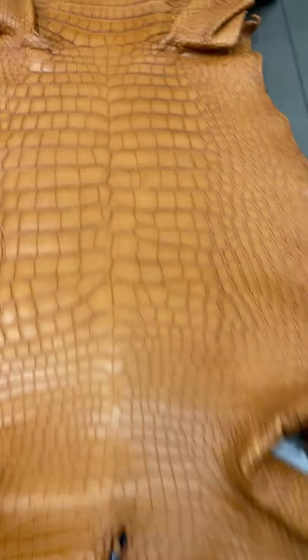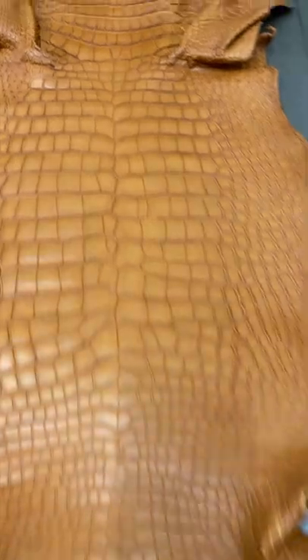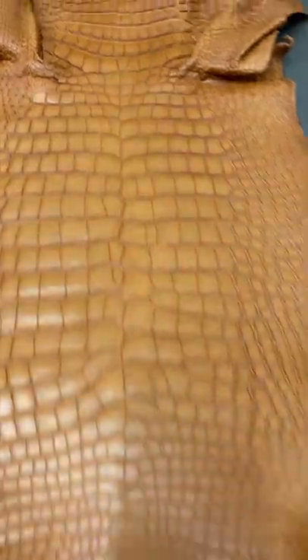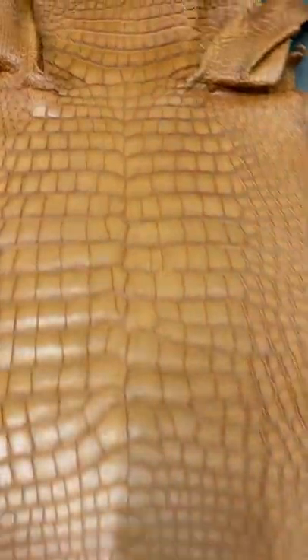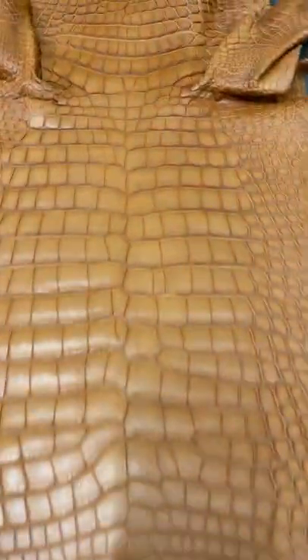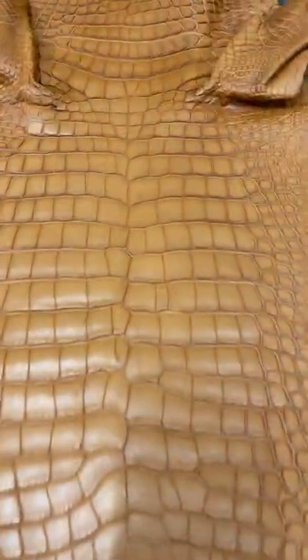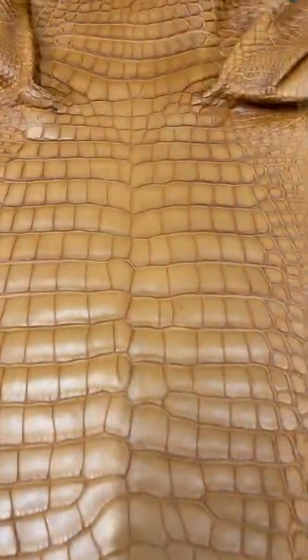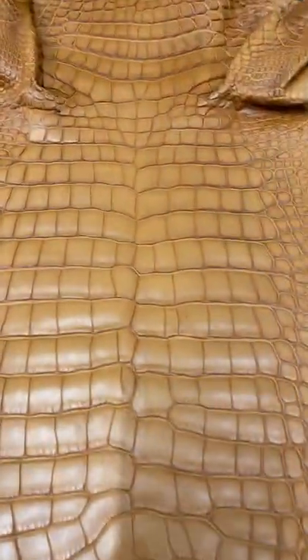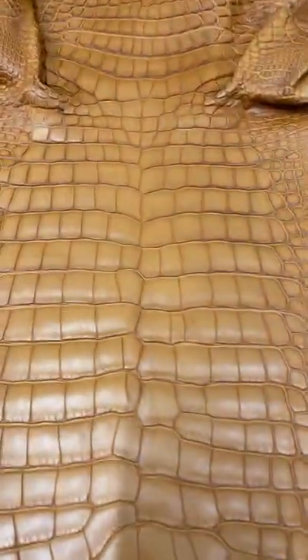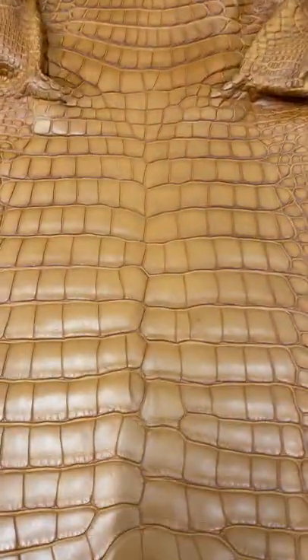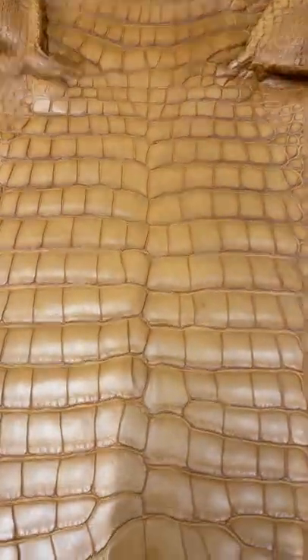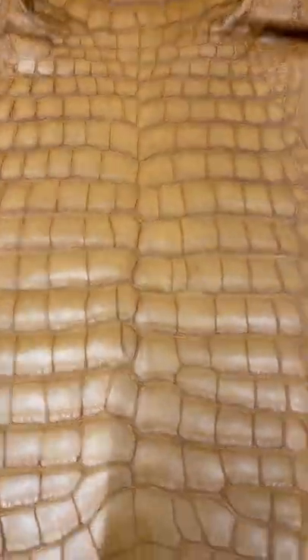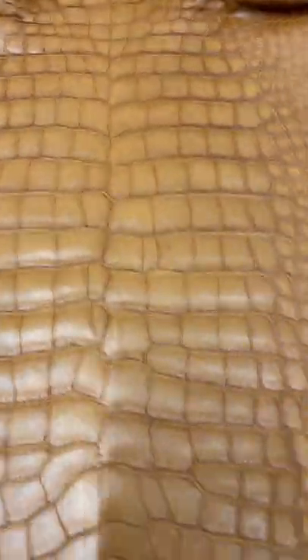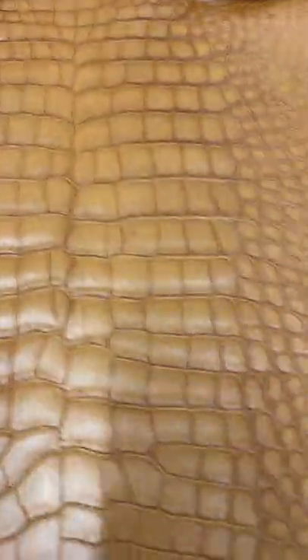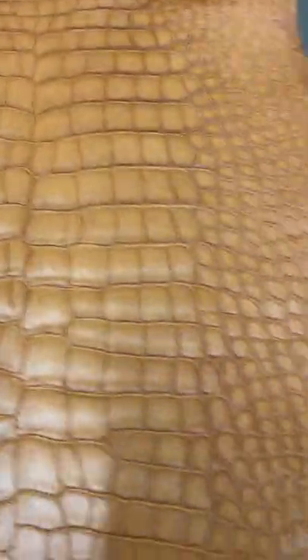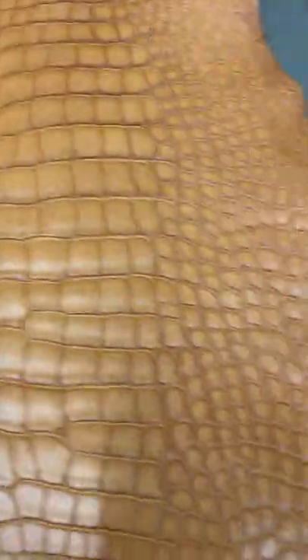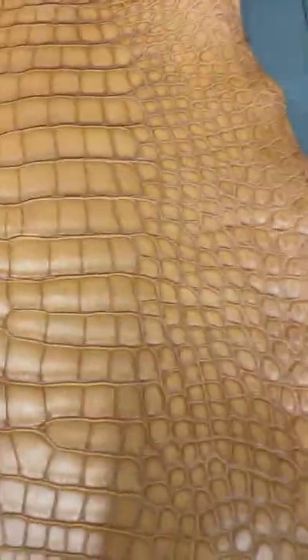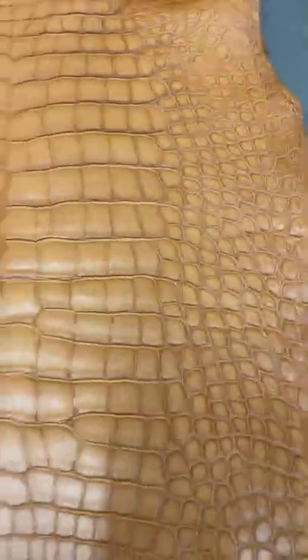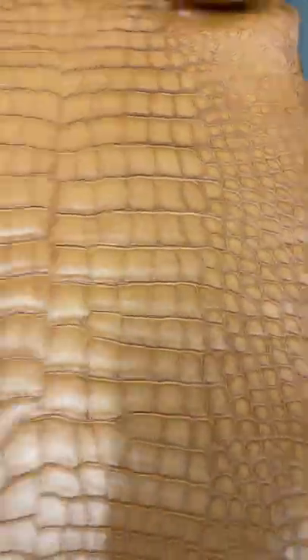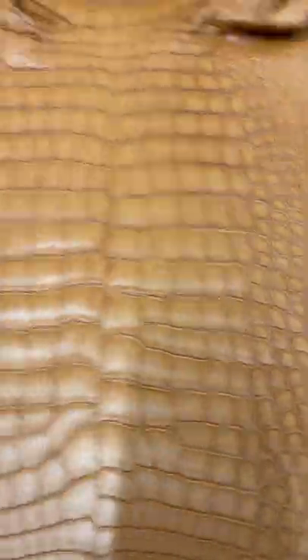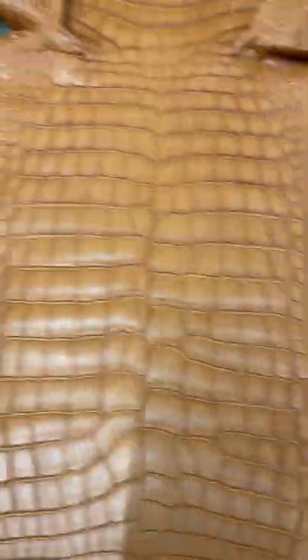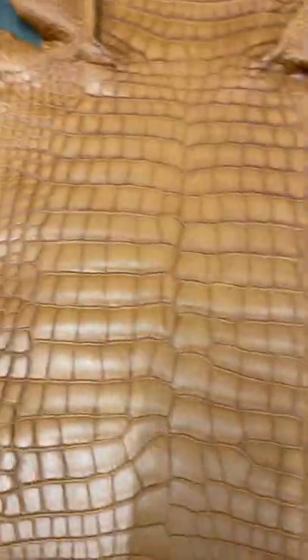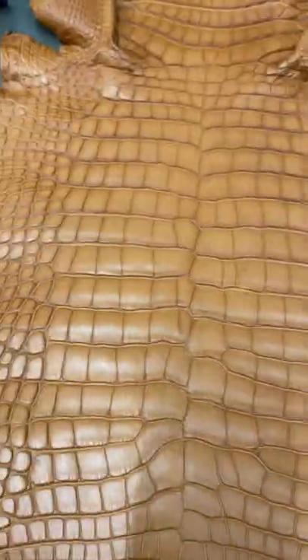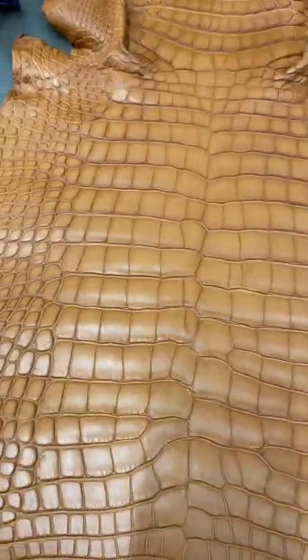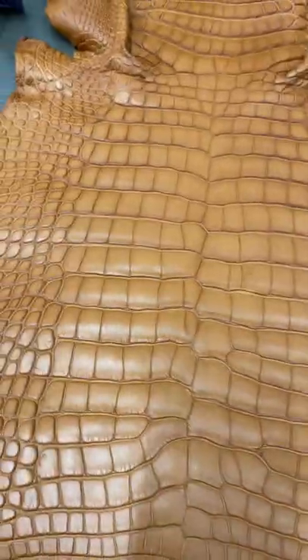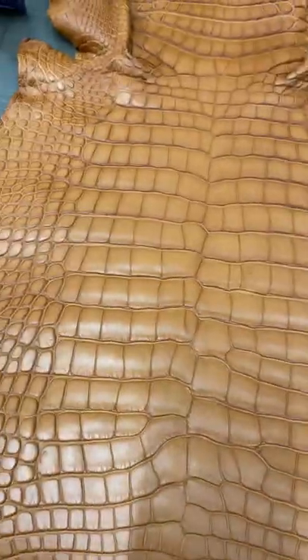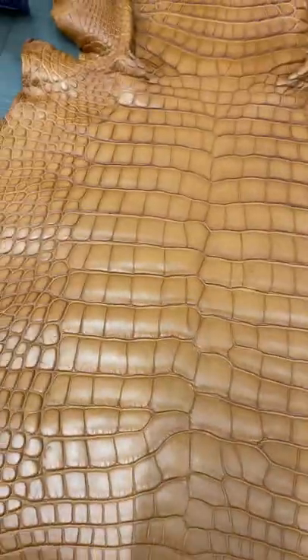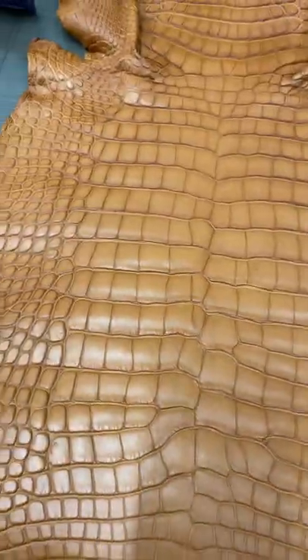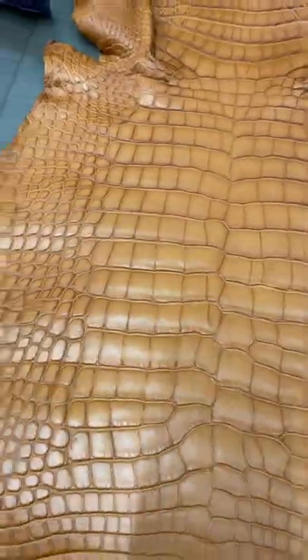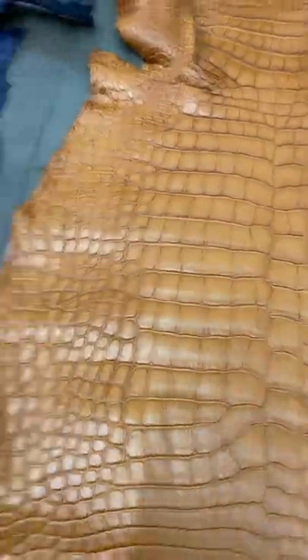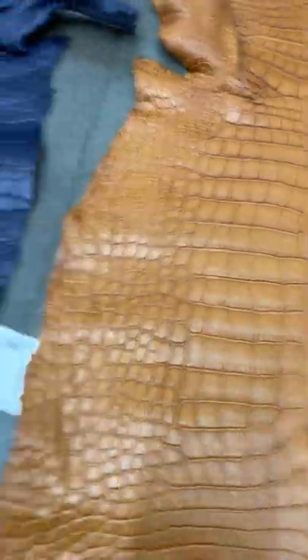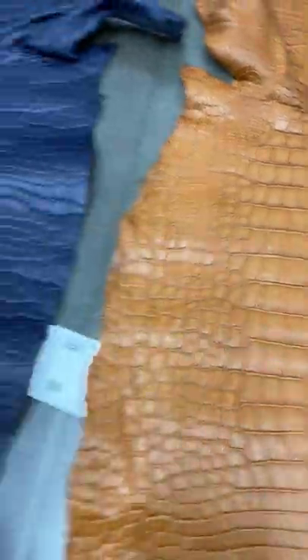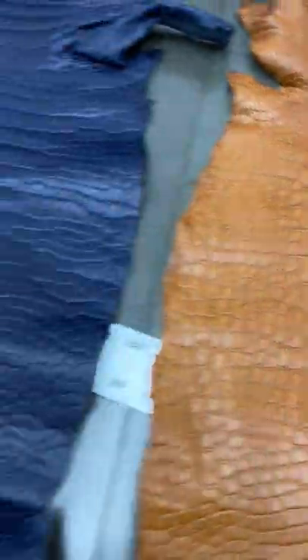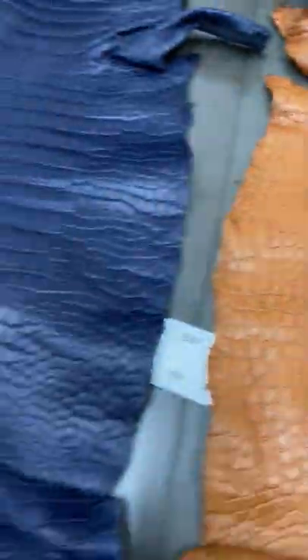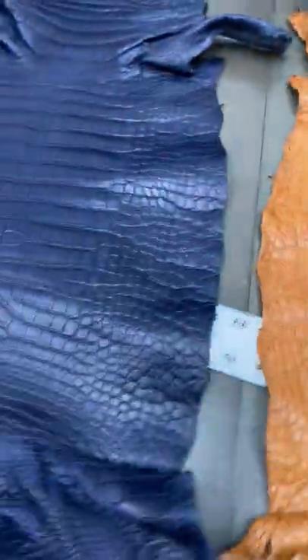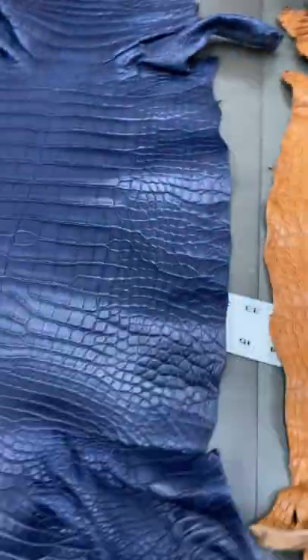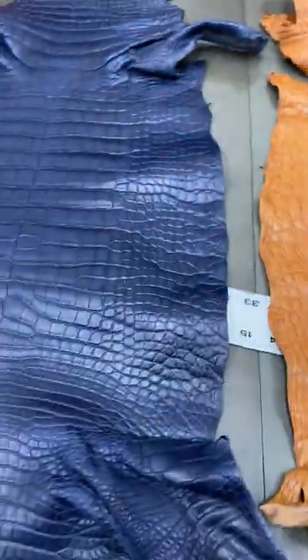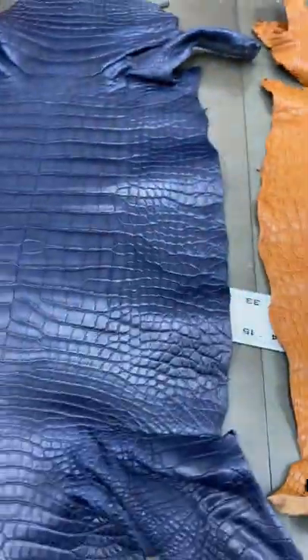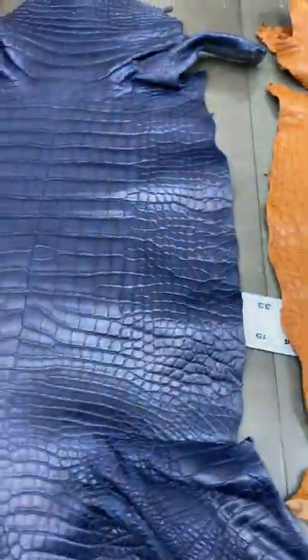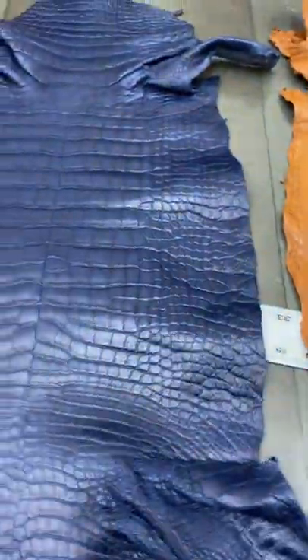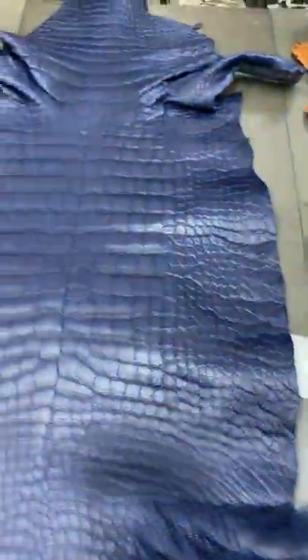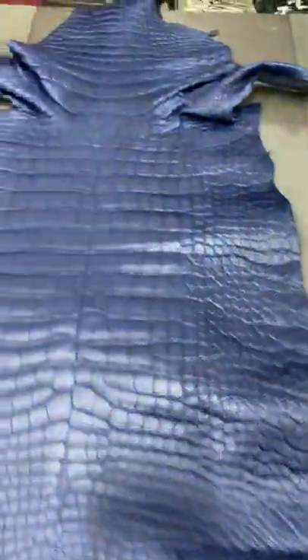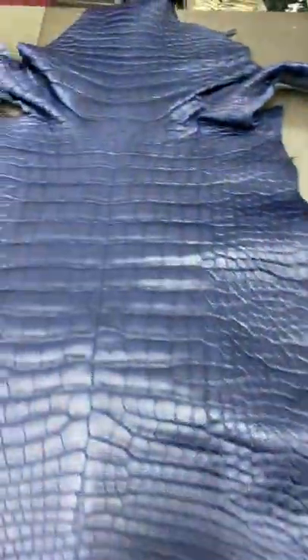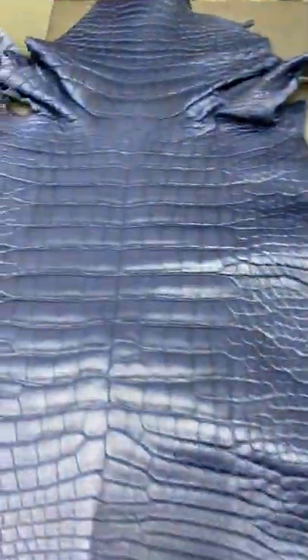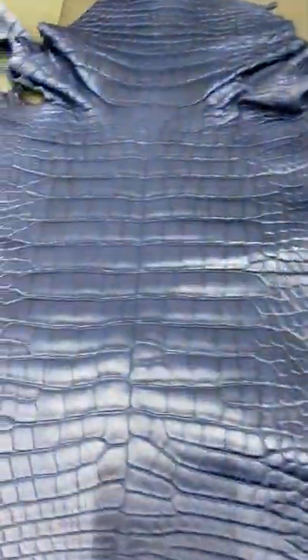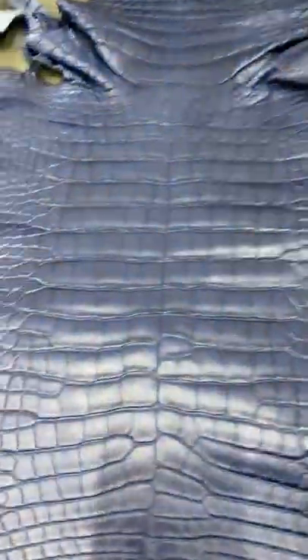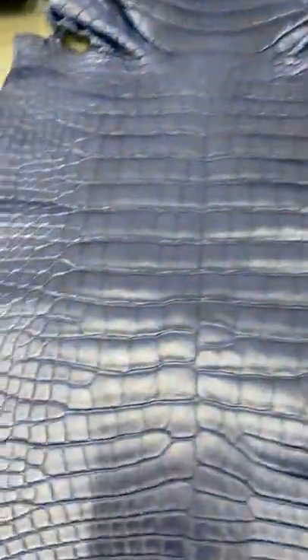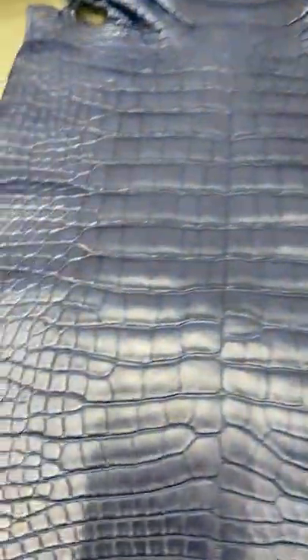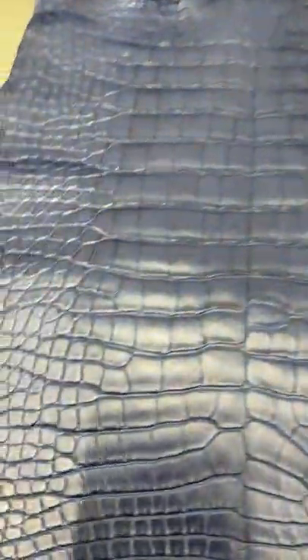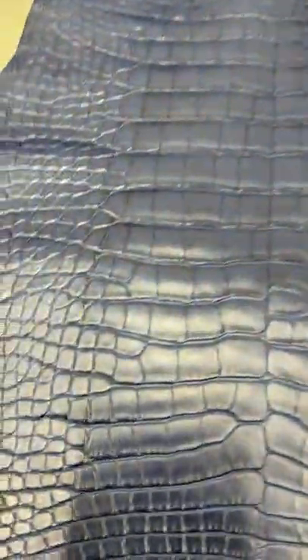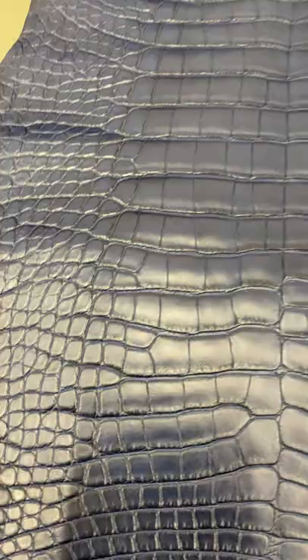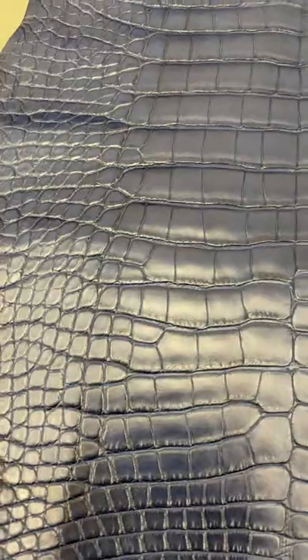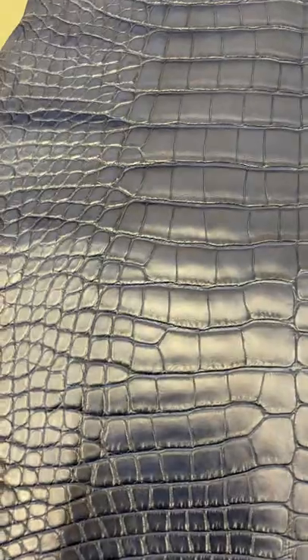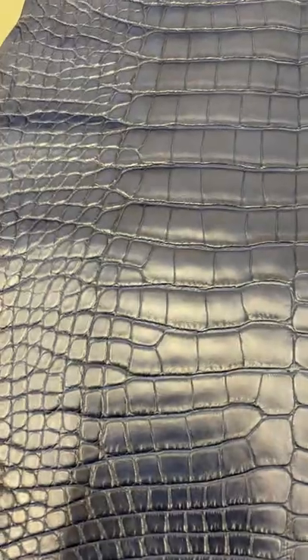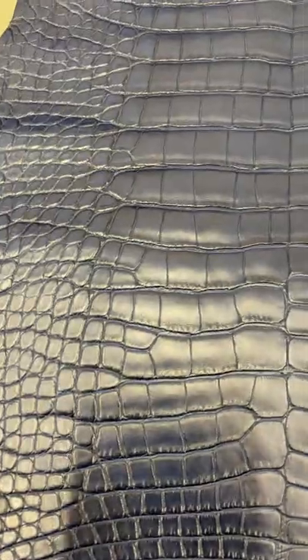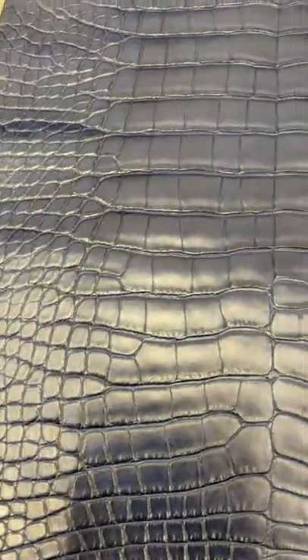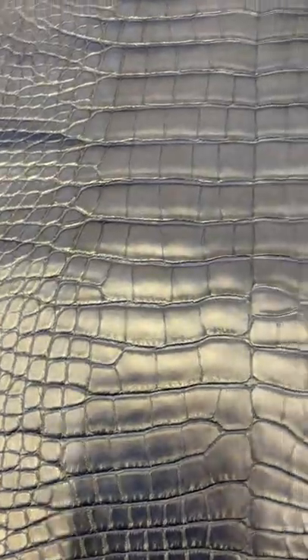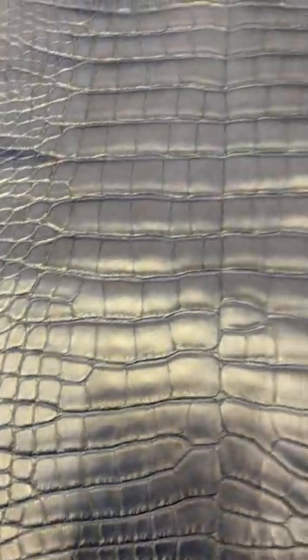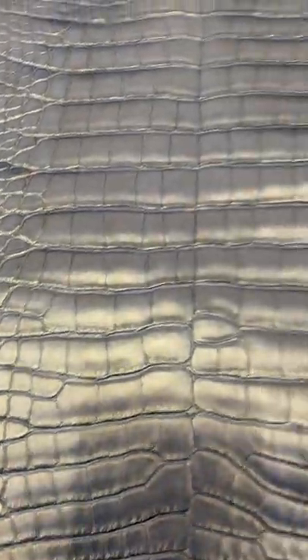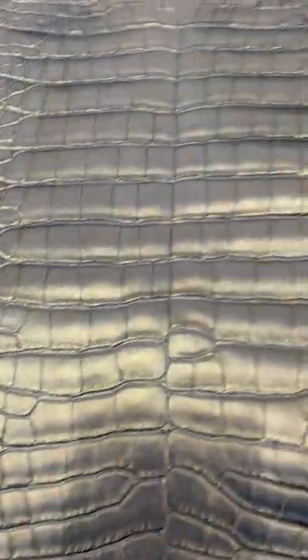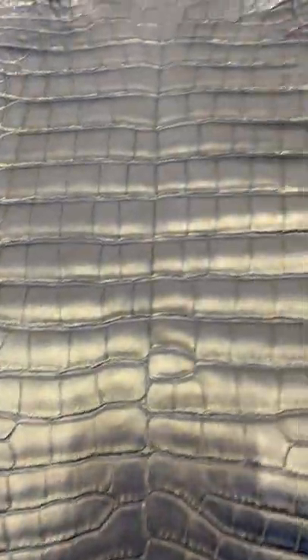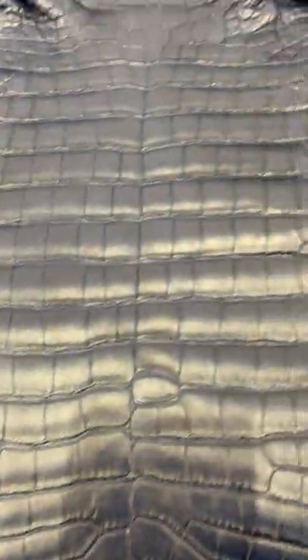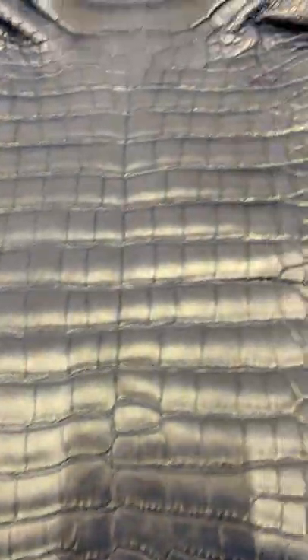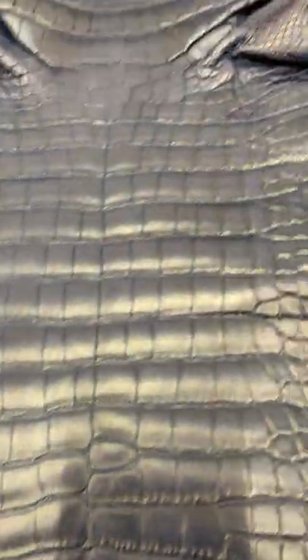Beautiful matte cognac, high grades, European grade one actual.